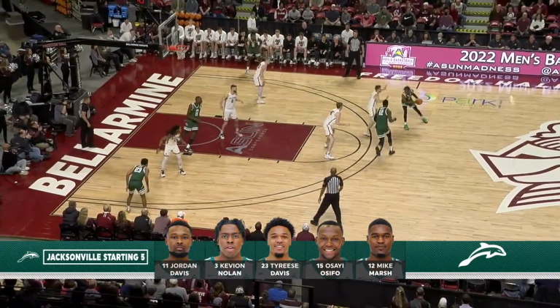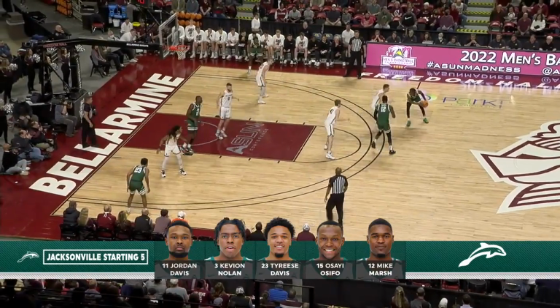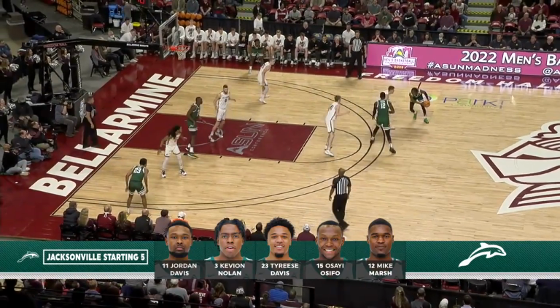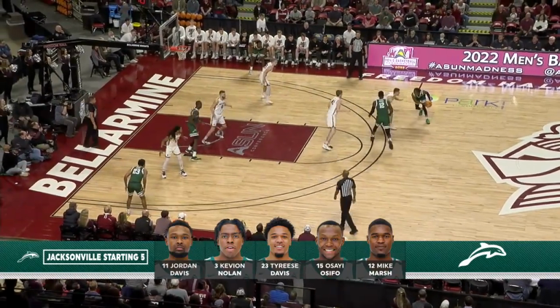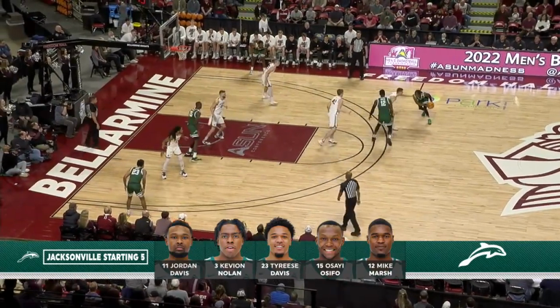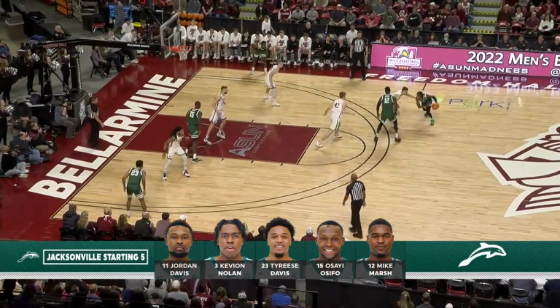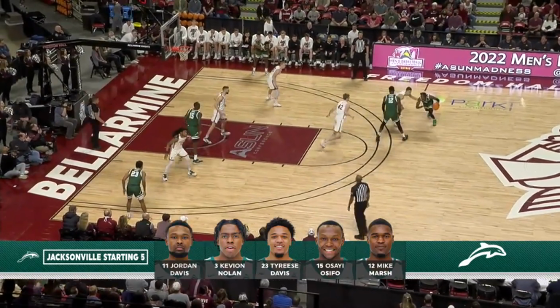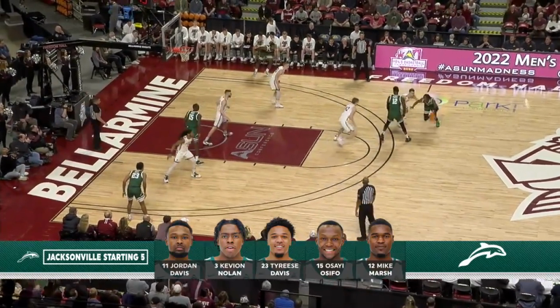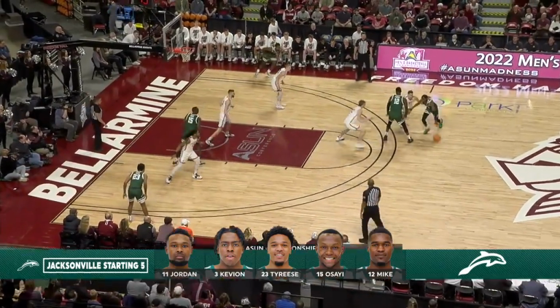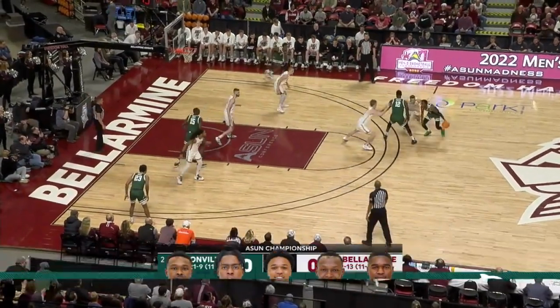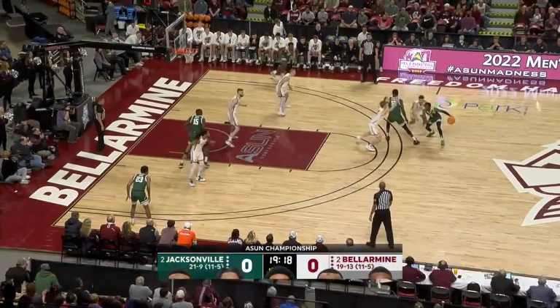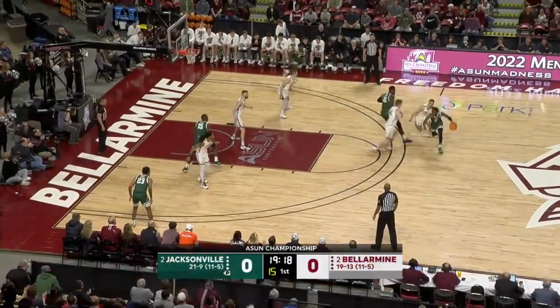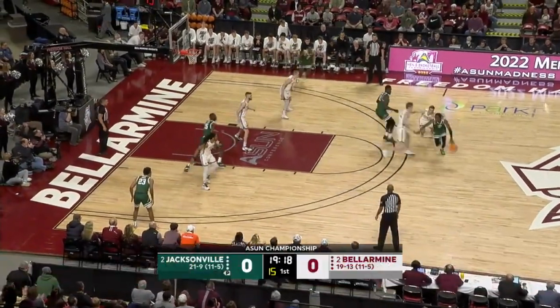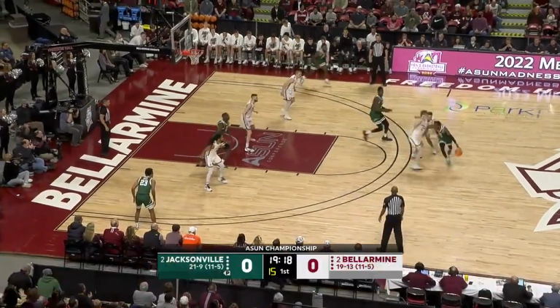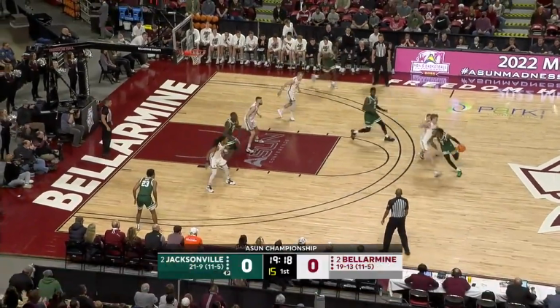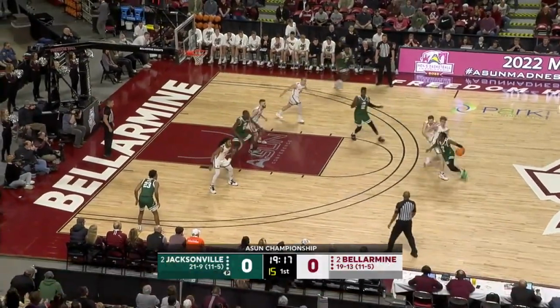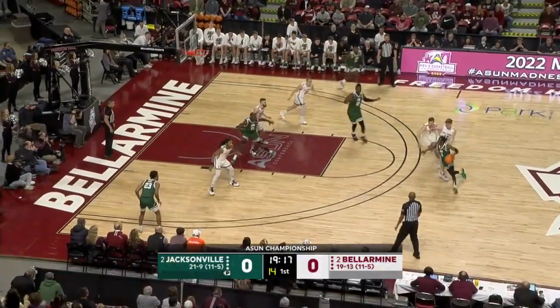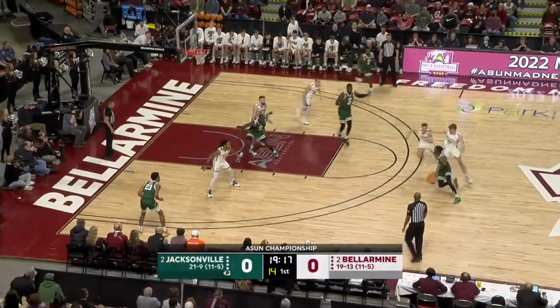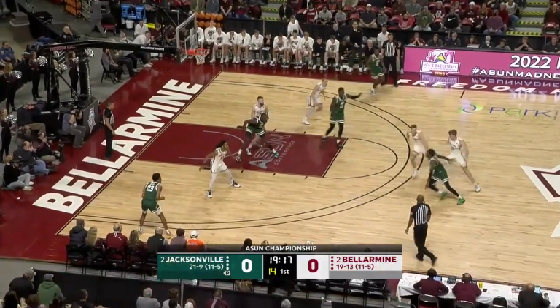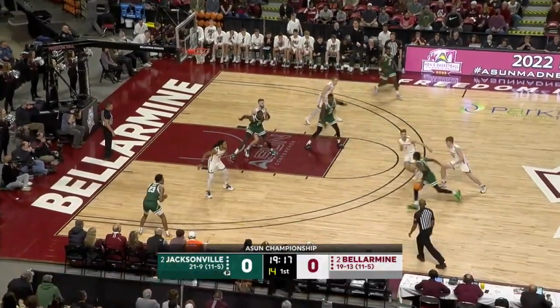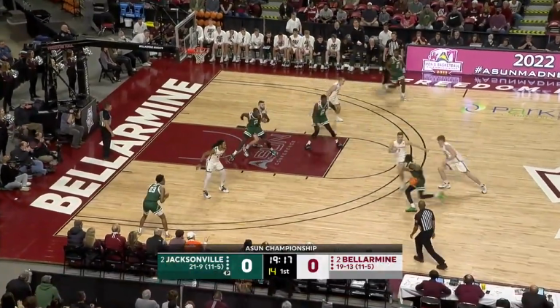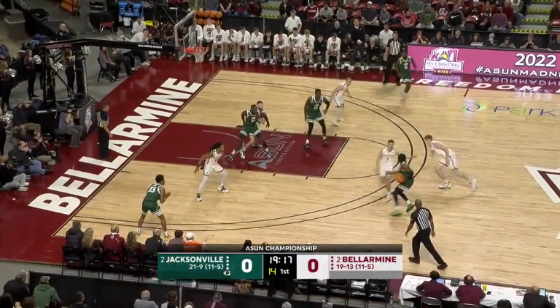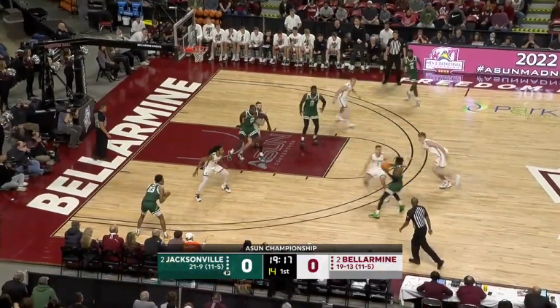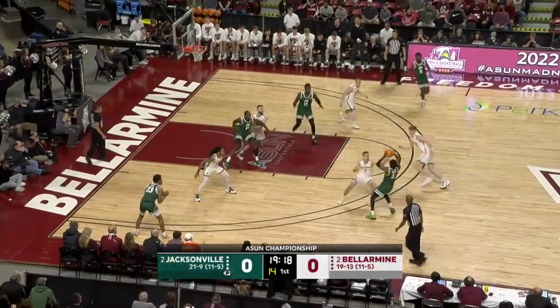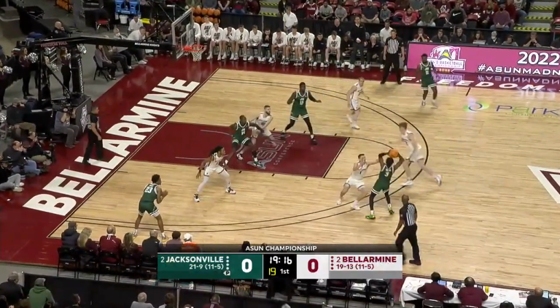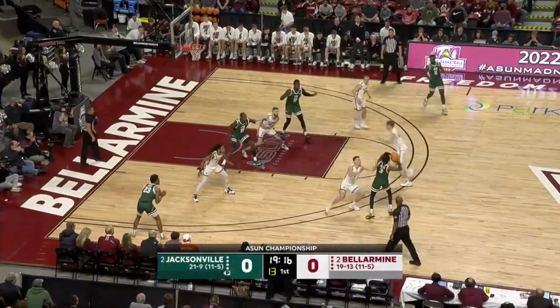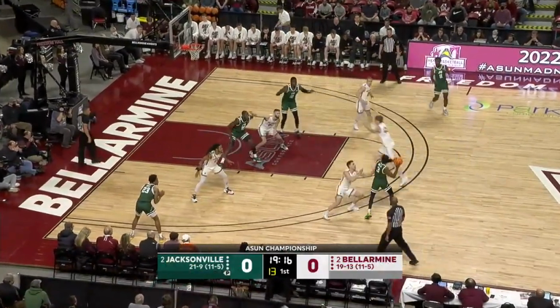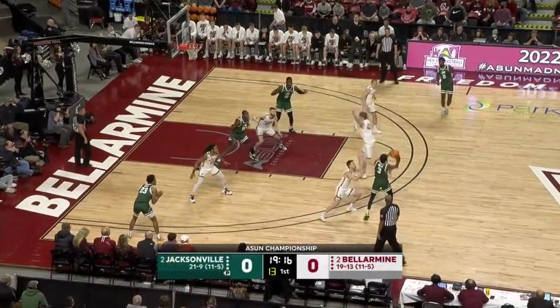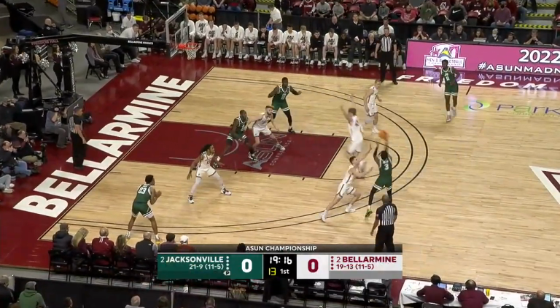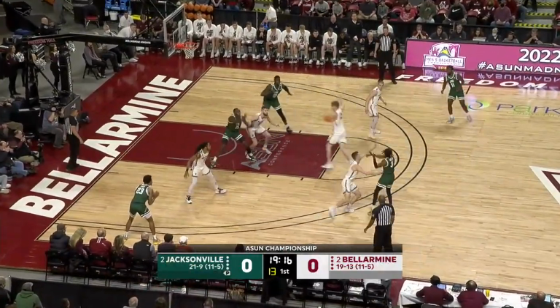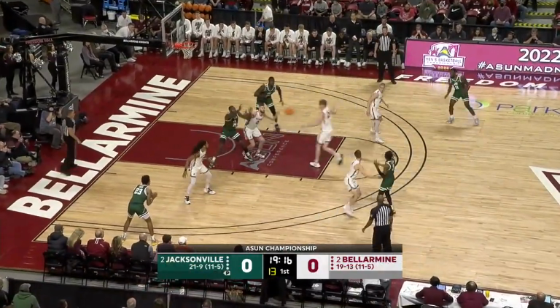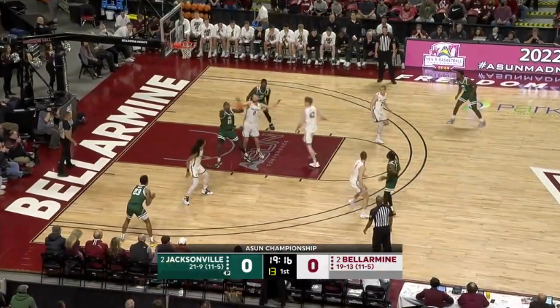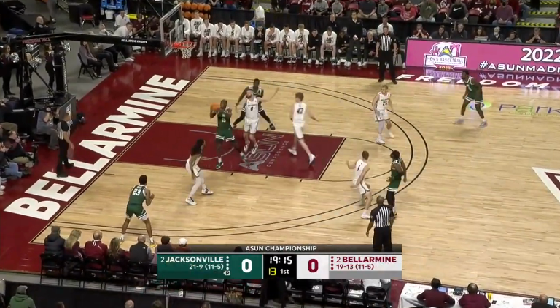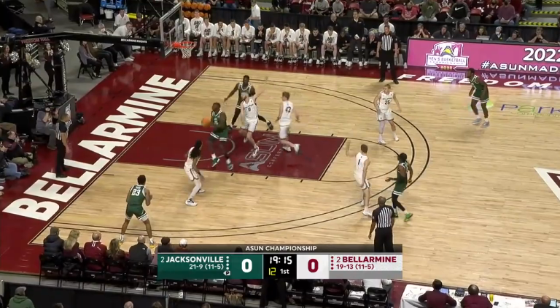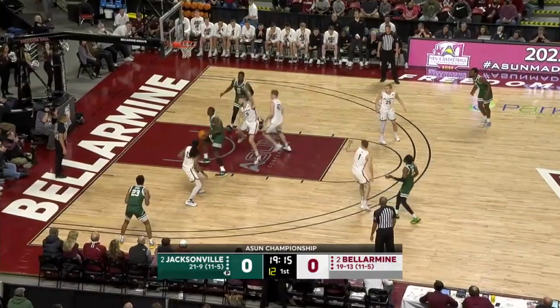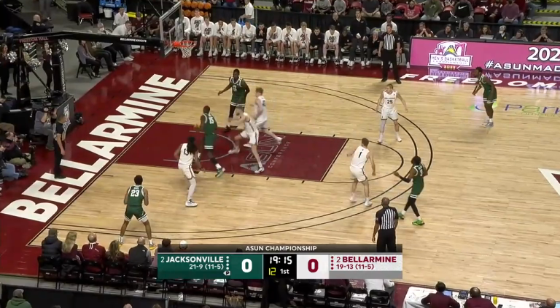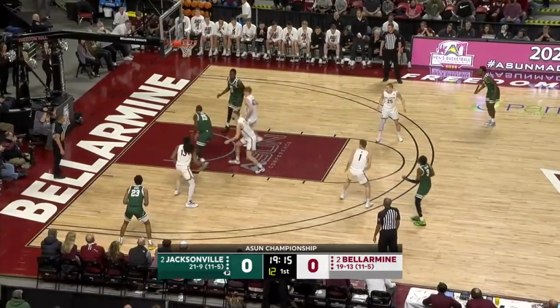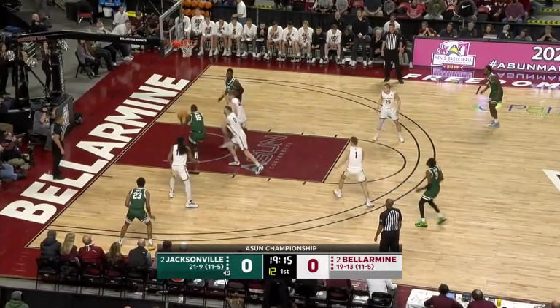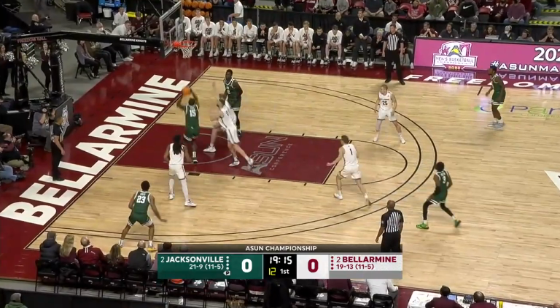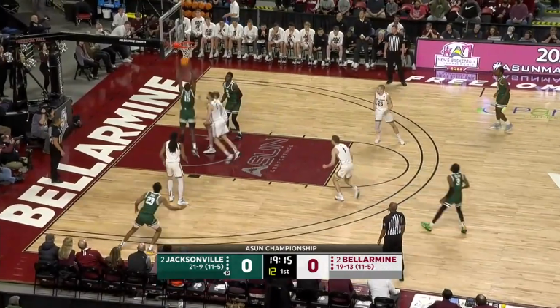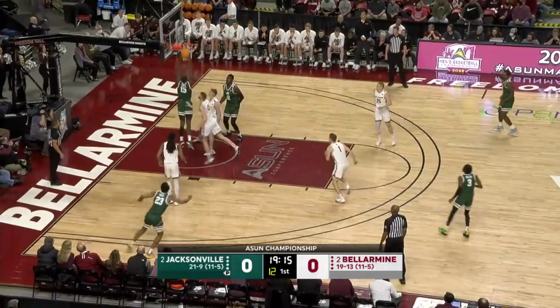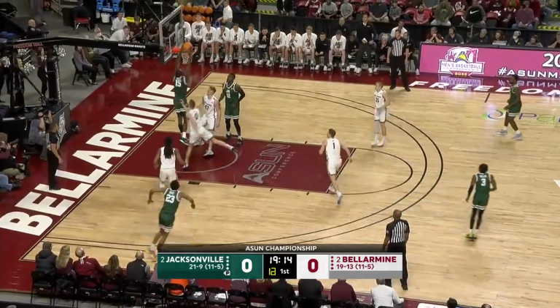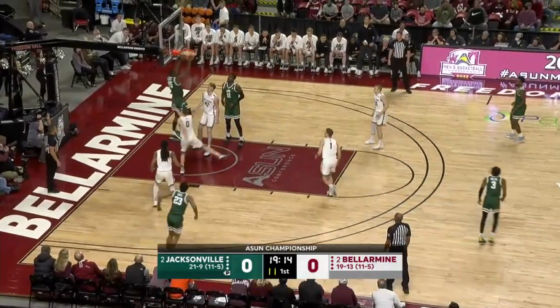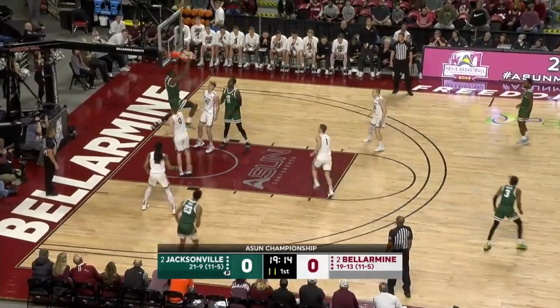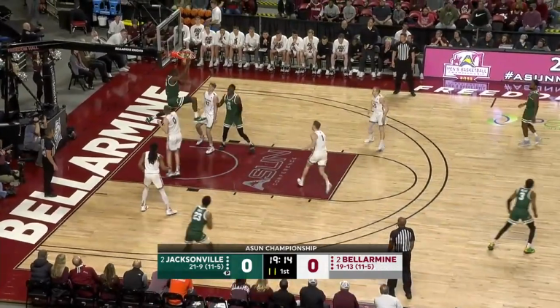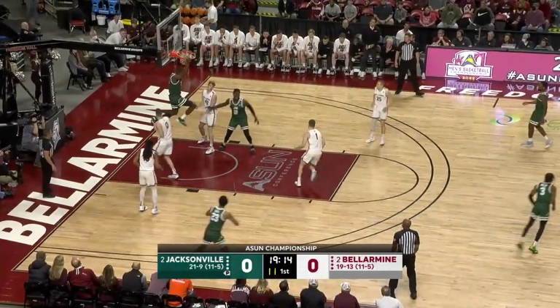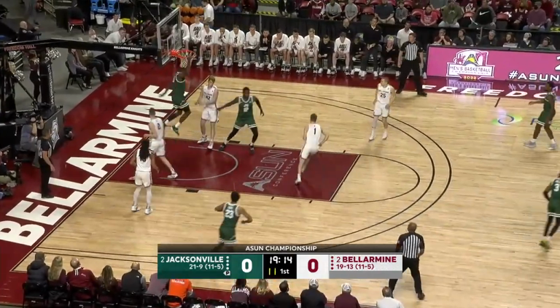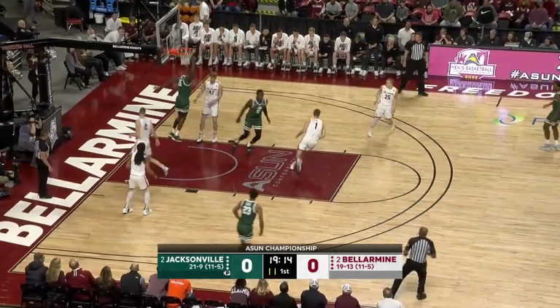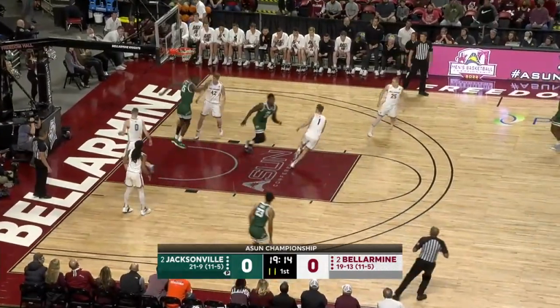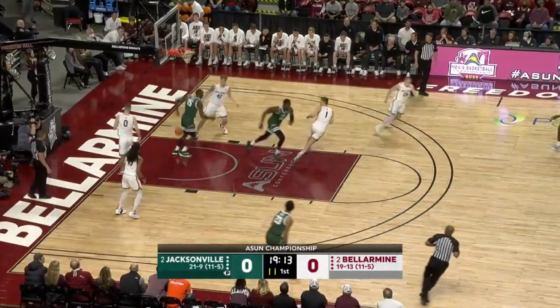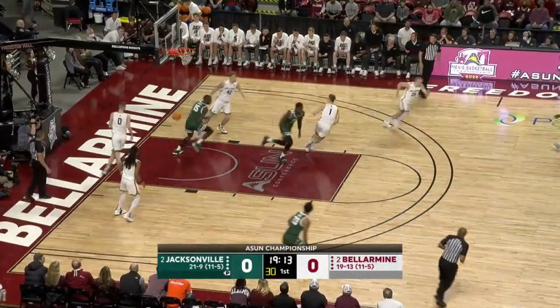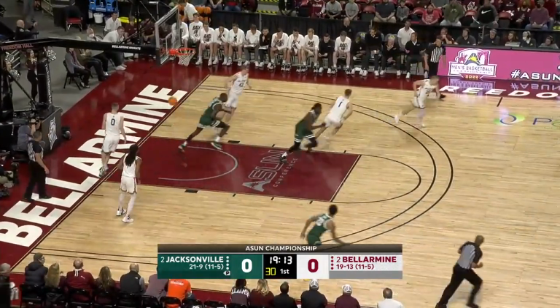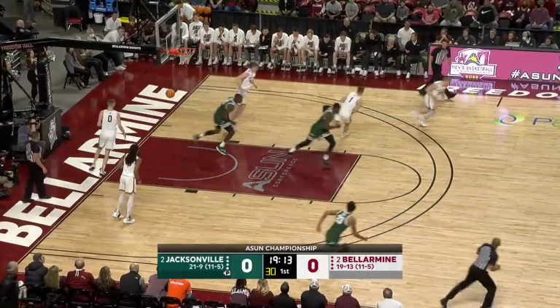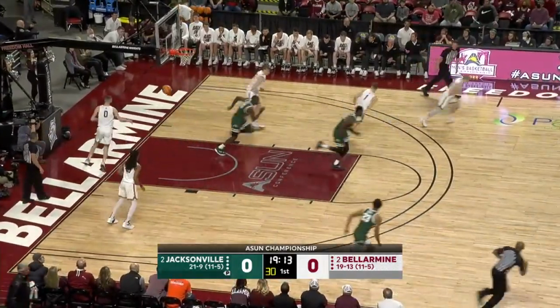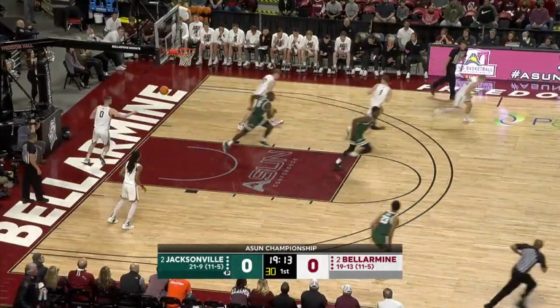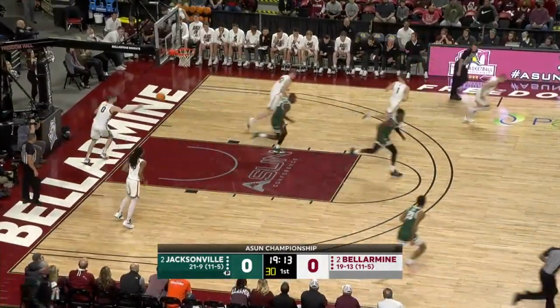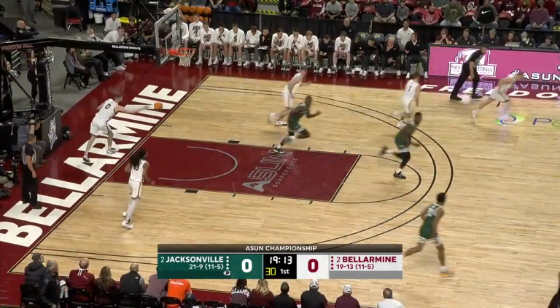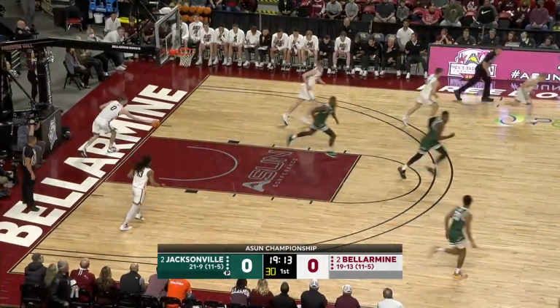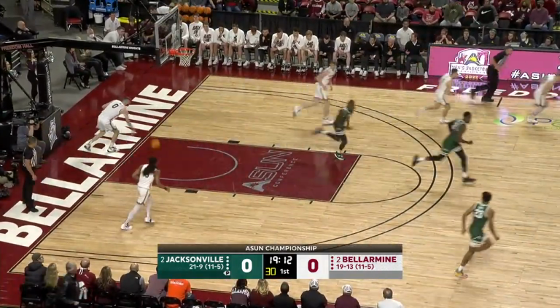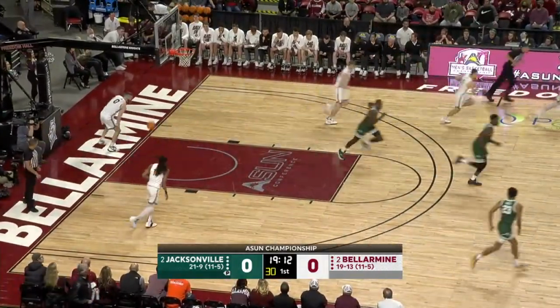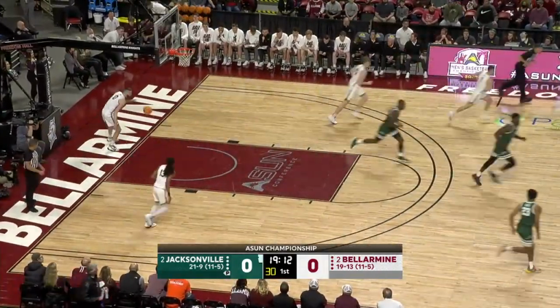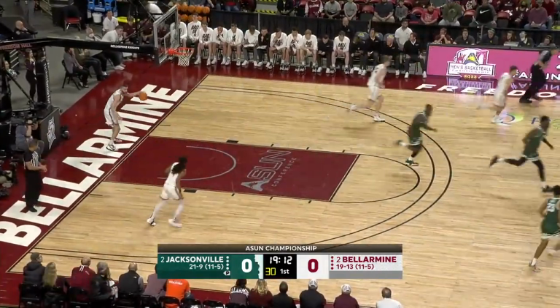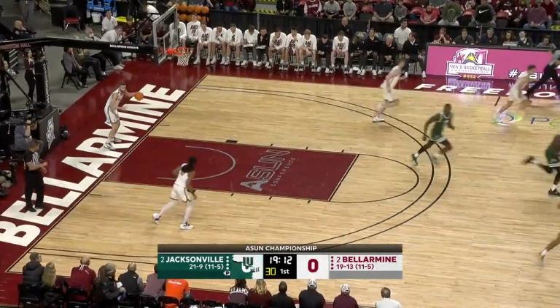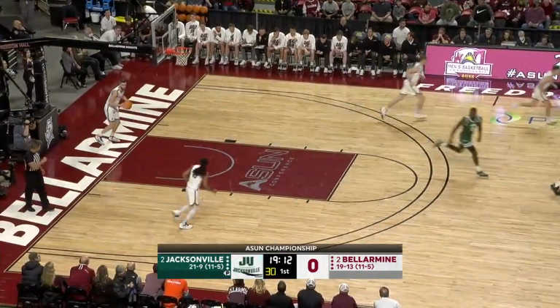A big strong bunch — they are one of the best rebounding teams in the country. Rebounding margin, look at that, right inside, right on cue.